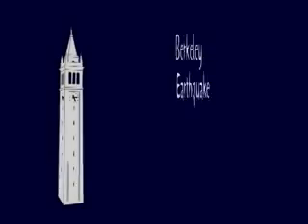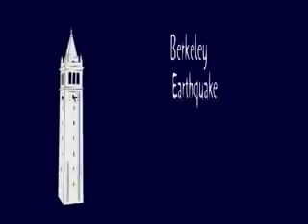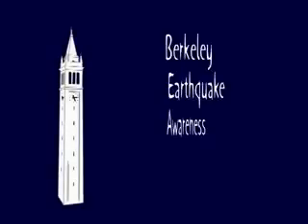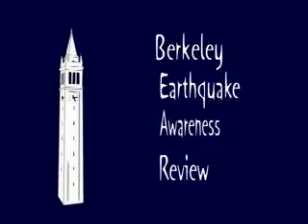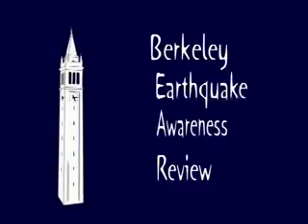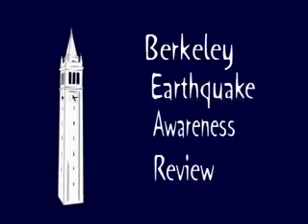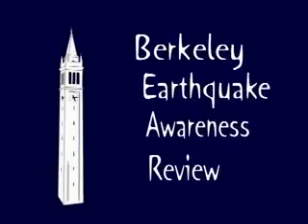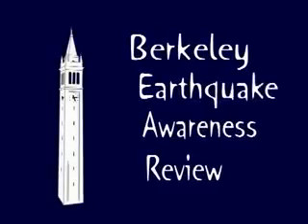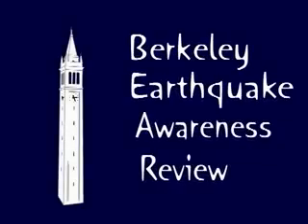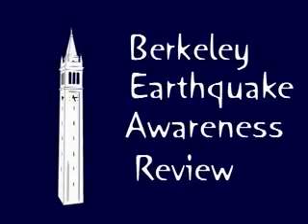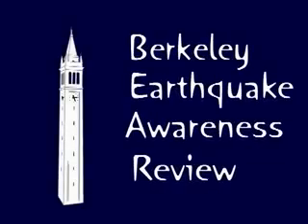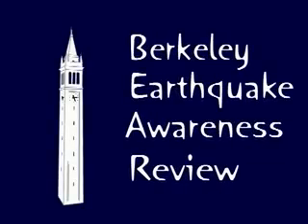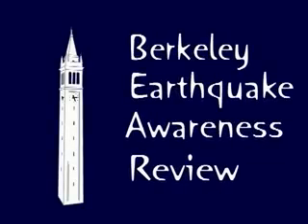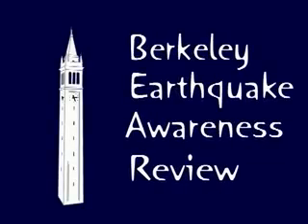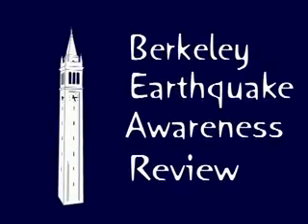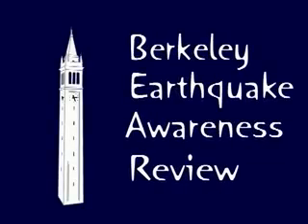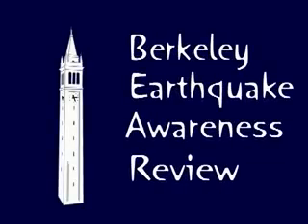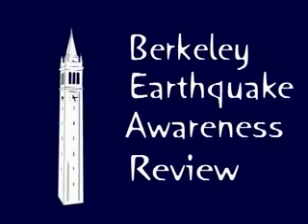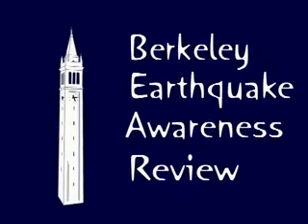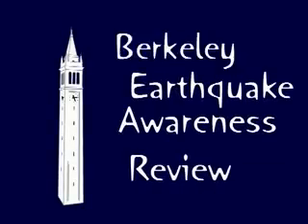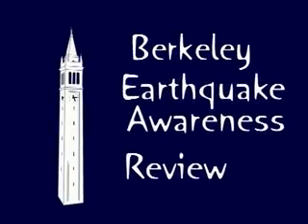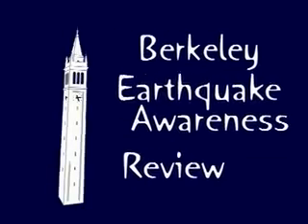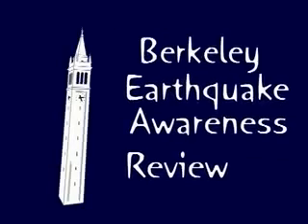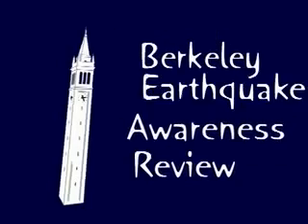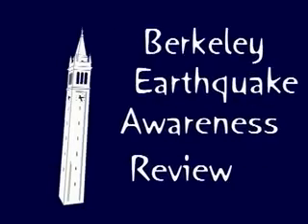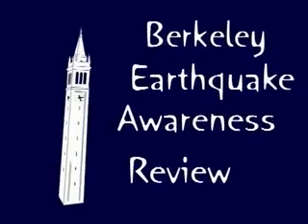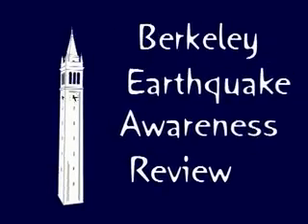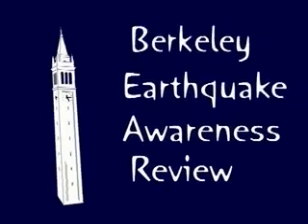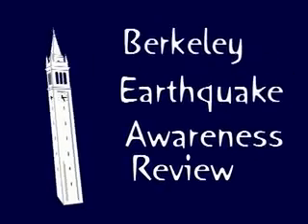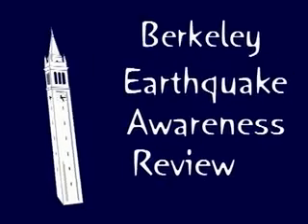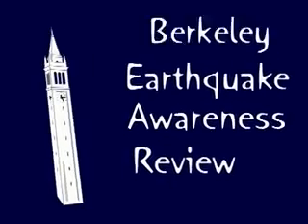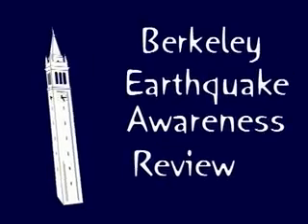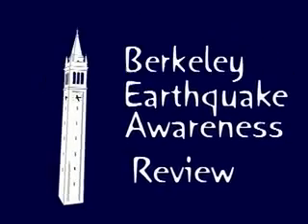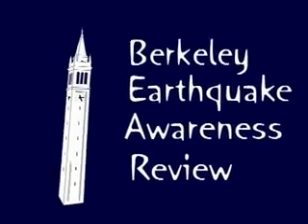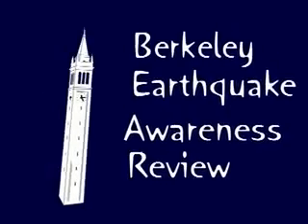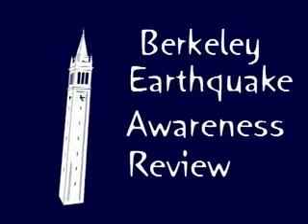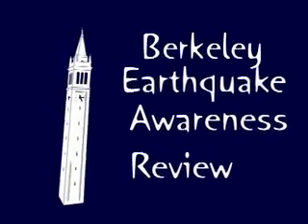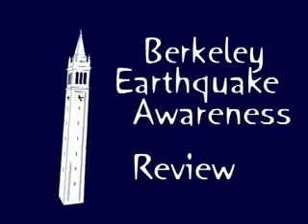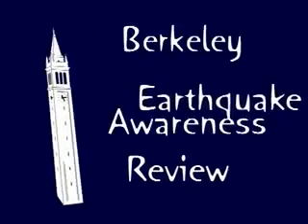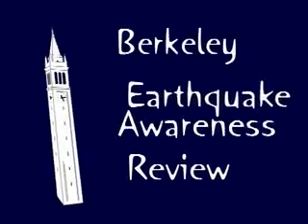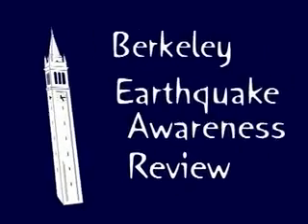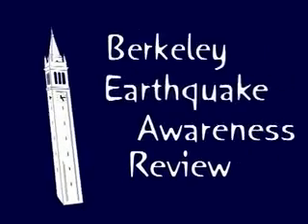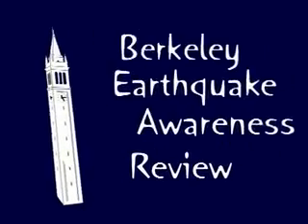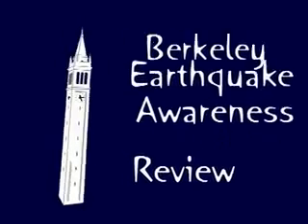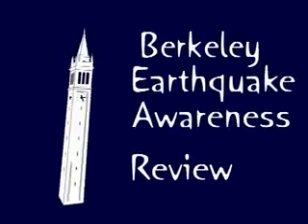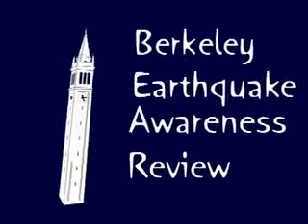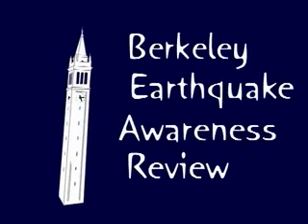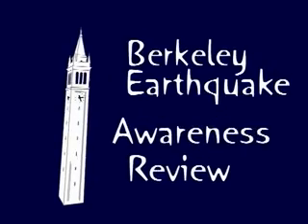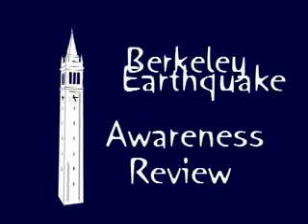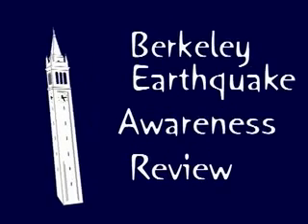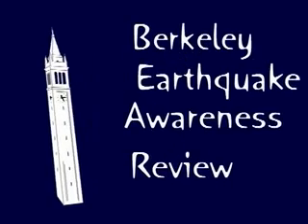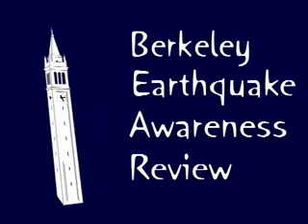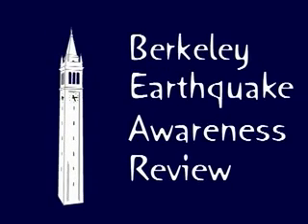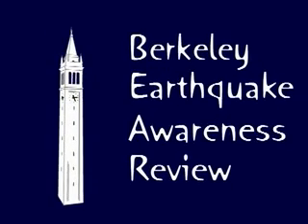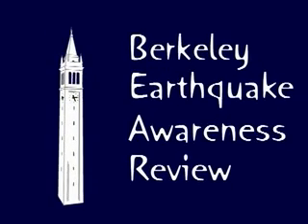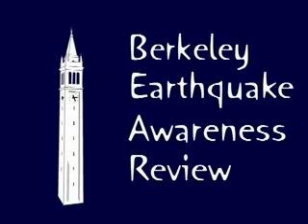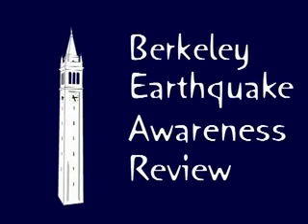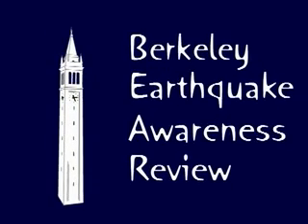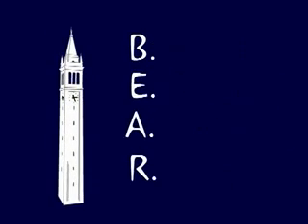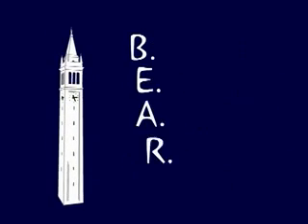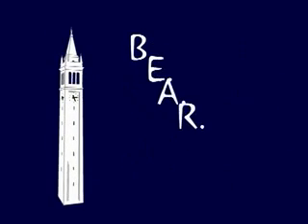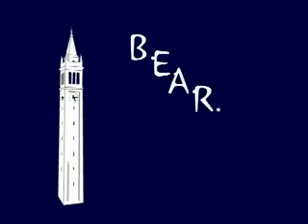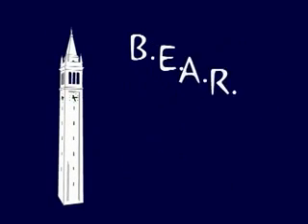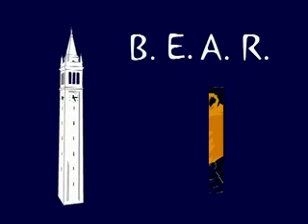Welcome to UC Berkeley. This is the Berkeley Earthquake Awareness Review, where we'll teach you how to keep yourself and others safe in the event of an earthquake.